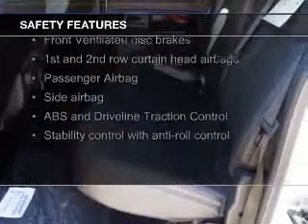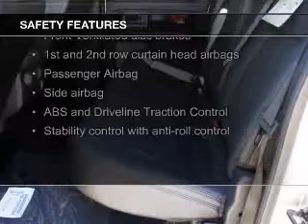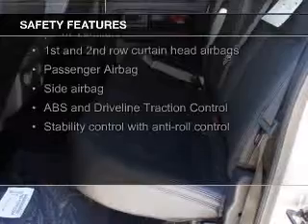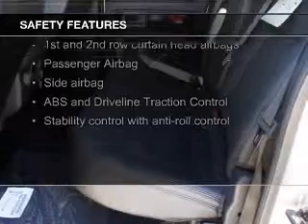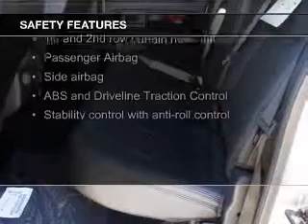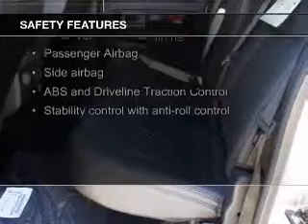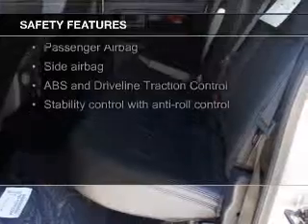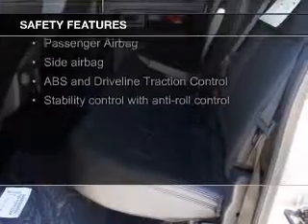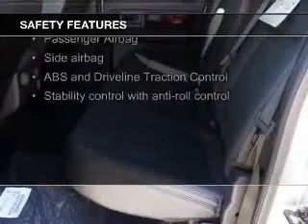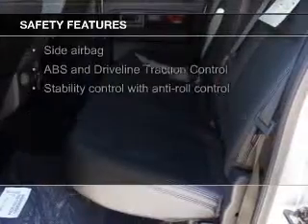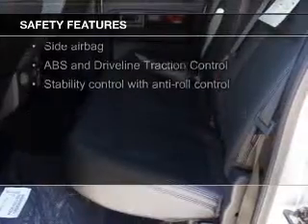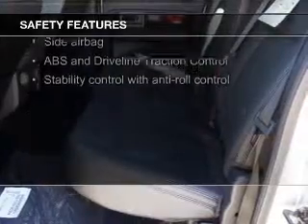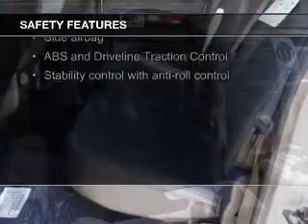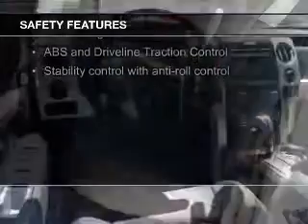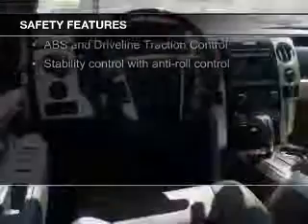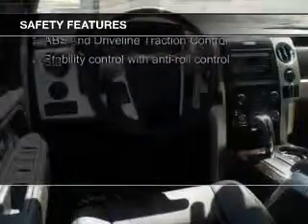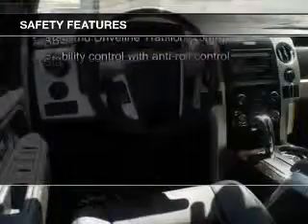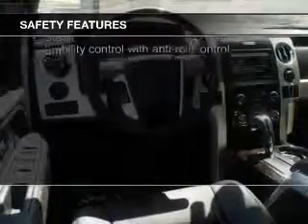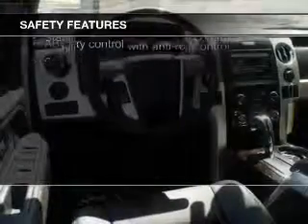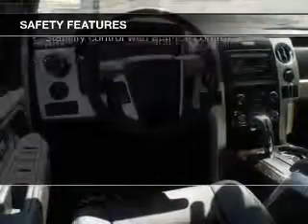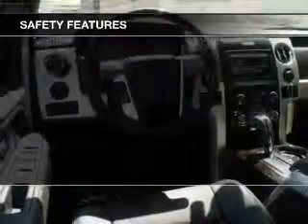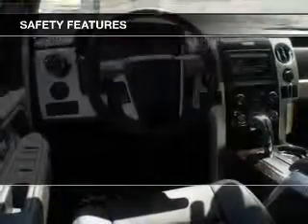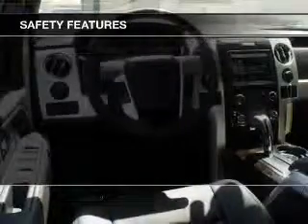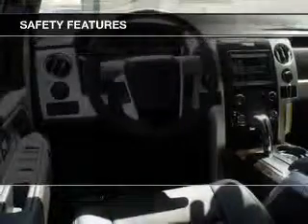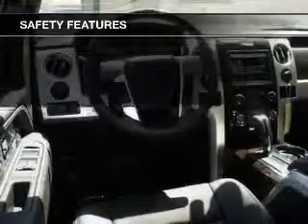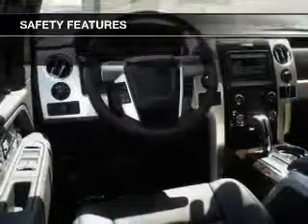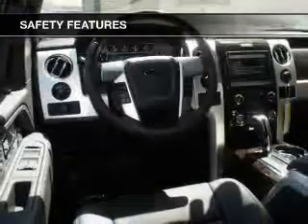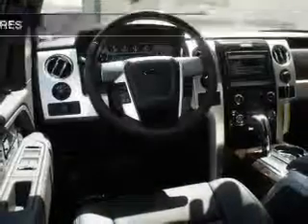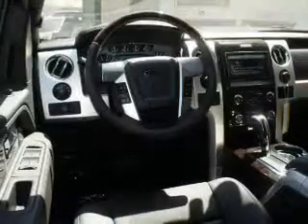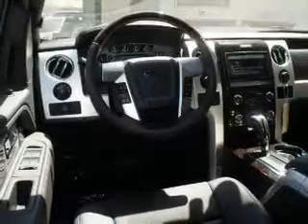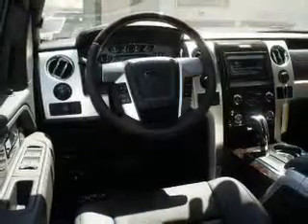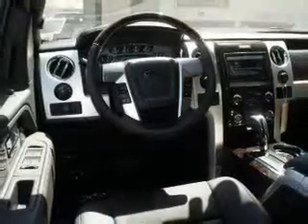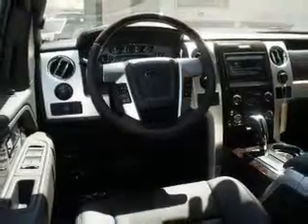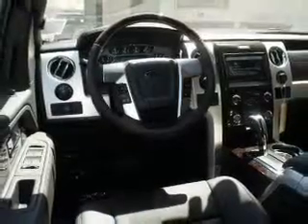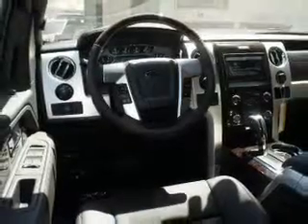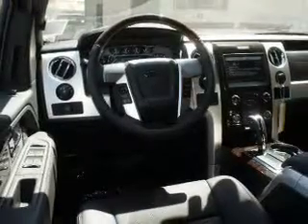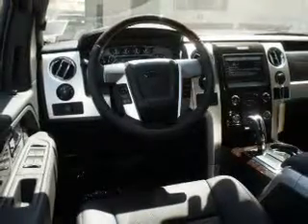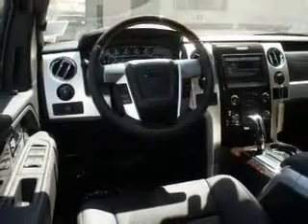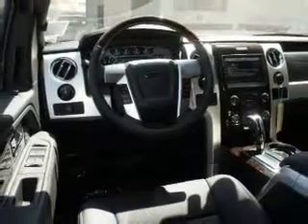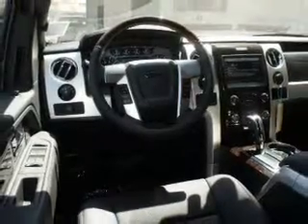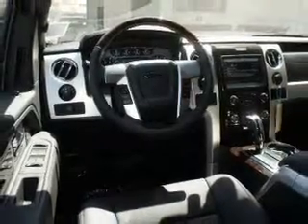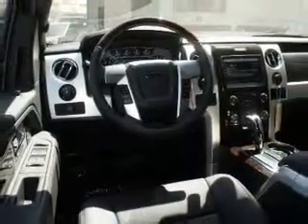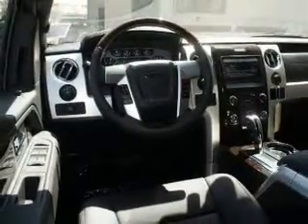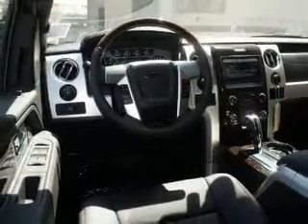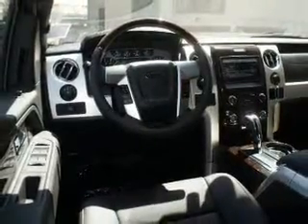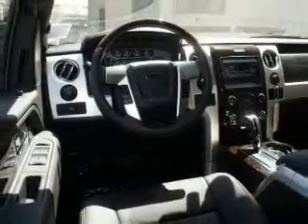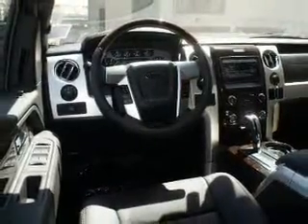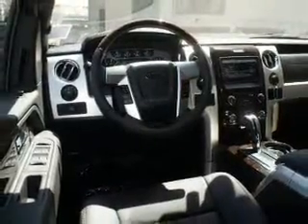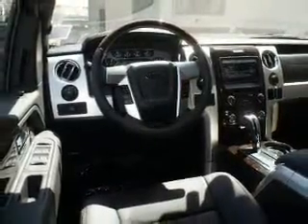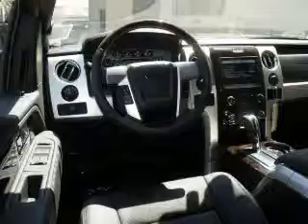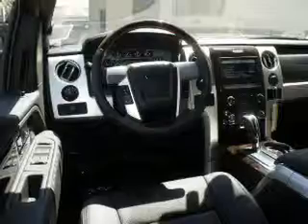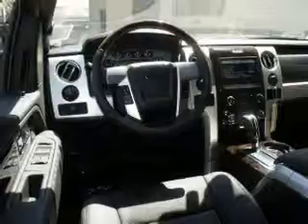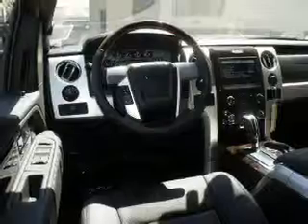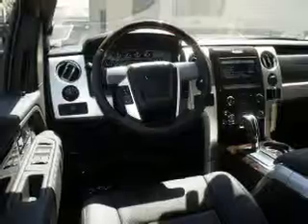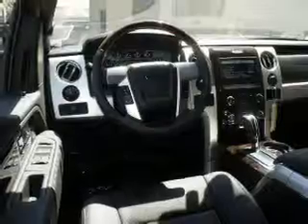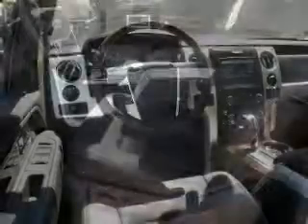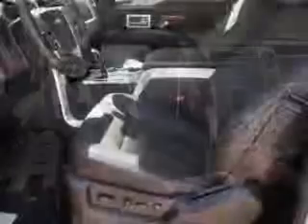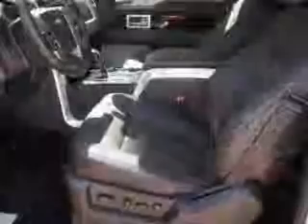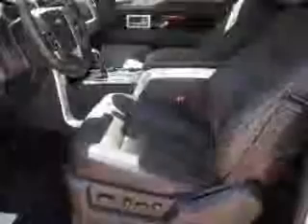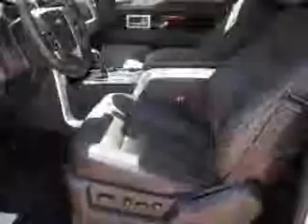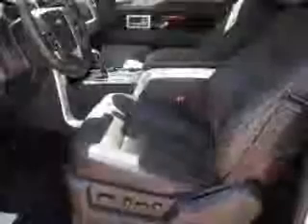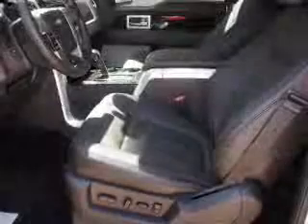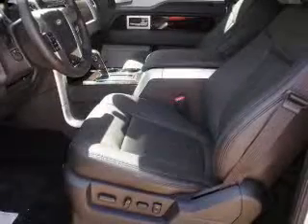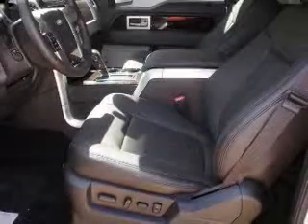Safety was made a priority with these features: a backup camera, curtain head airbags, side airbags, rain sensing wipers, brake assist, and traction control.